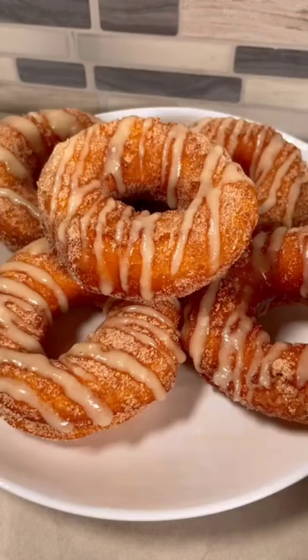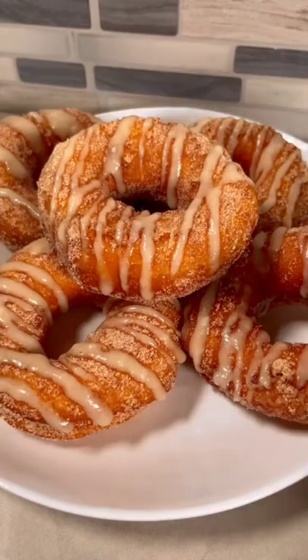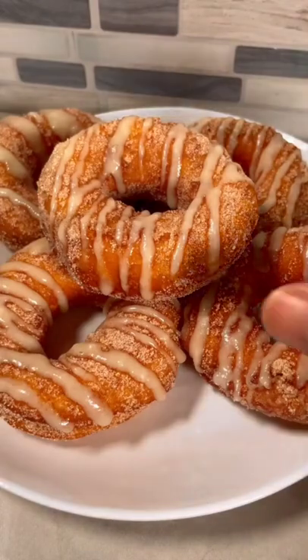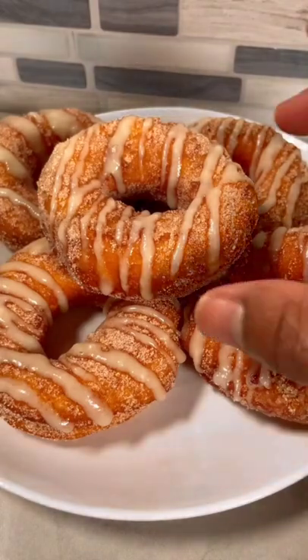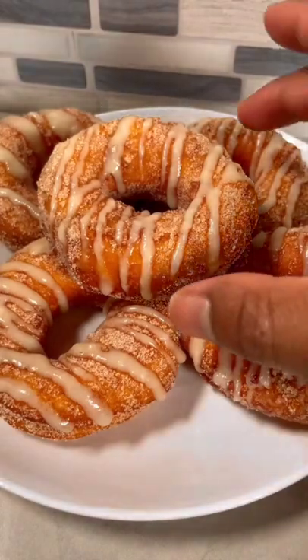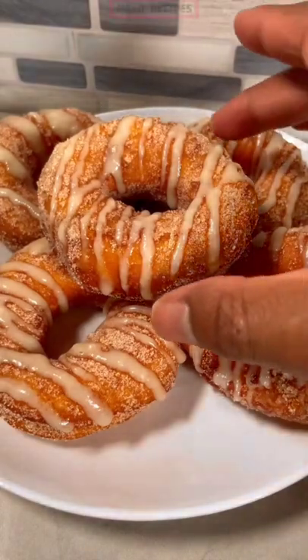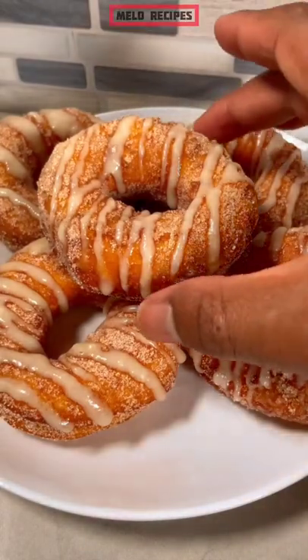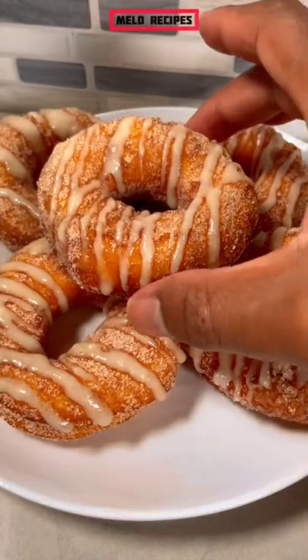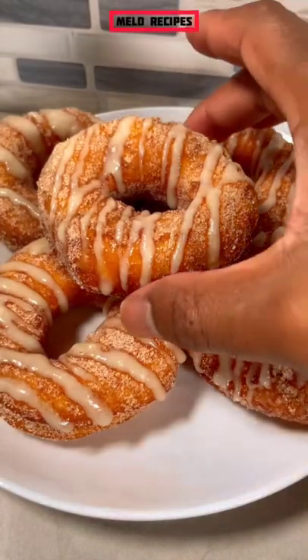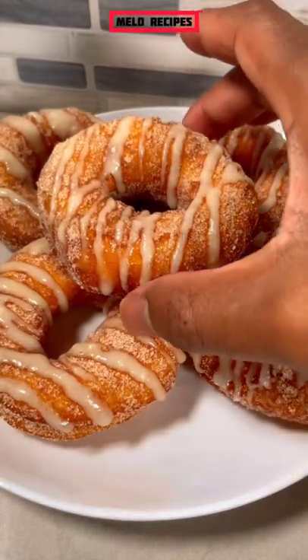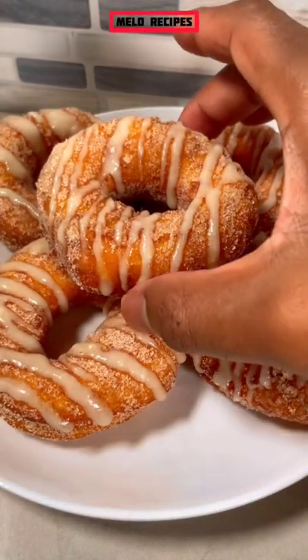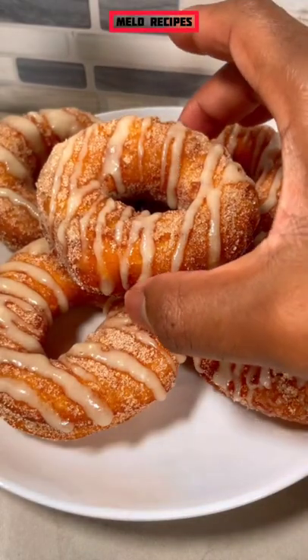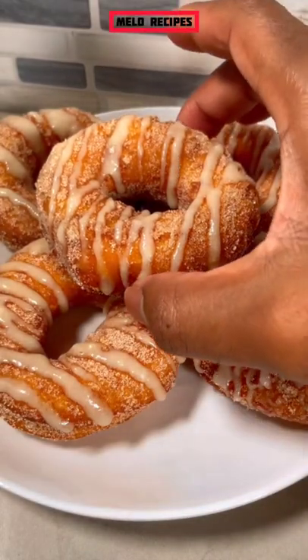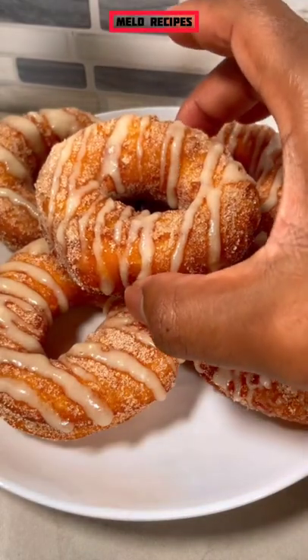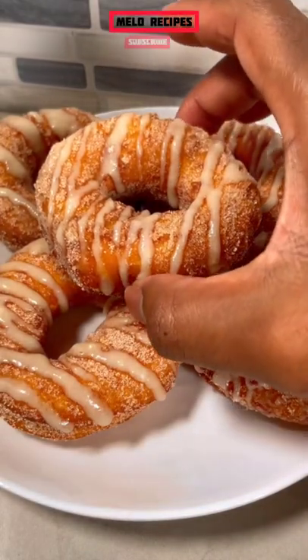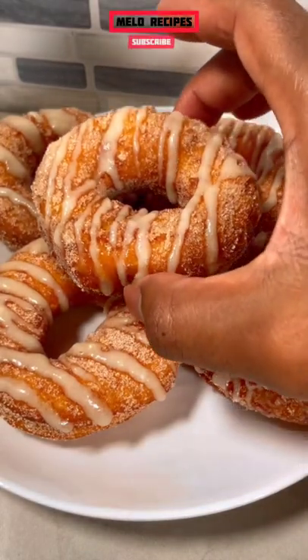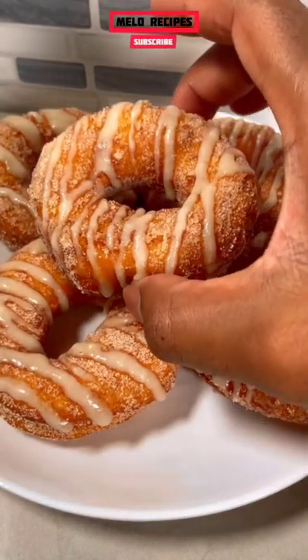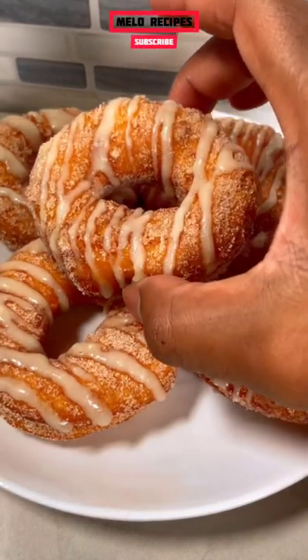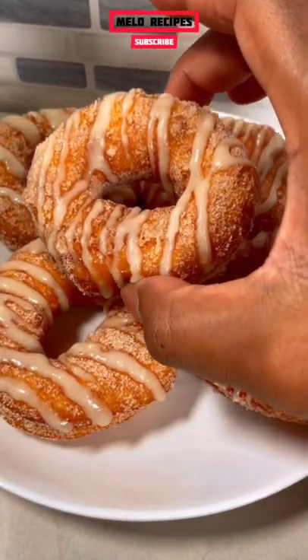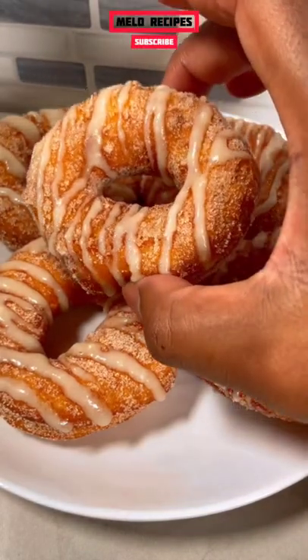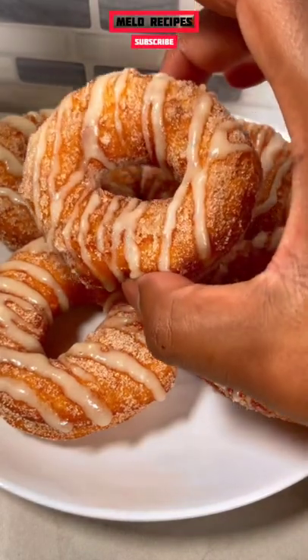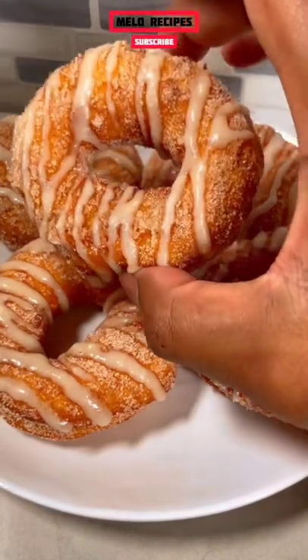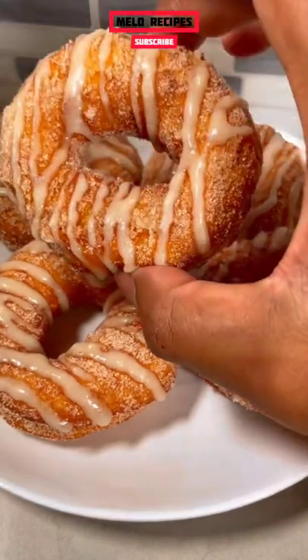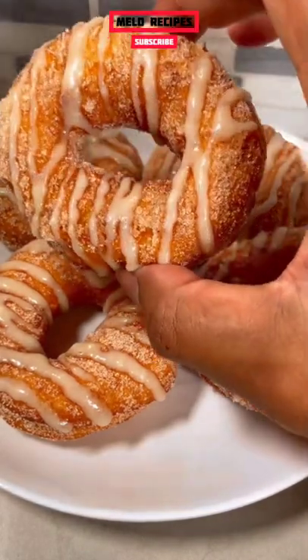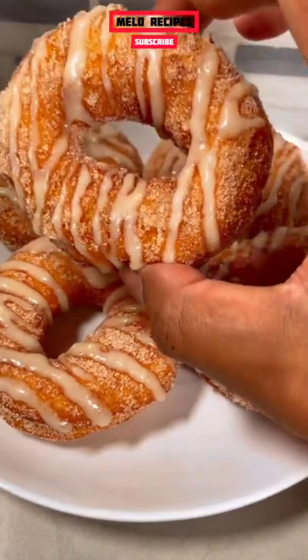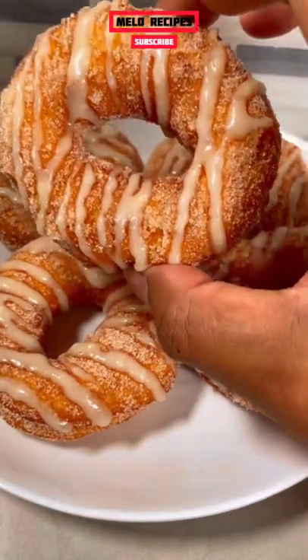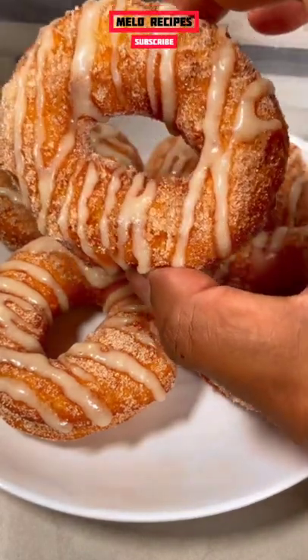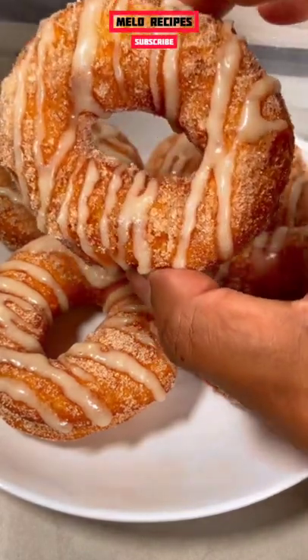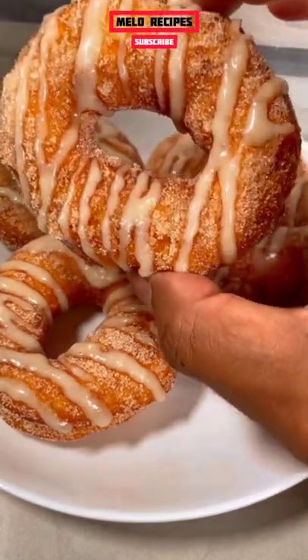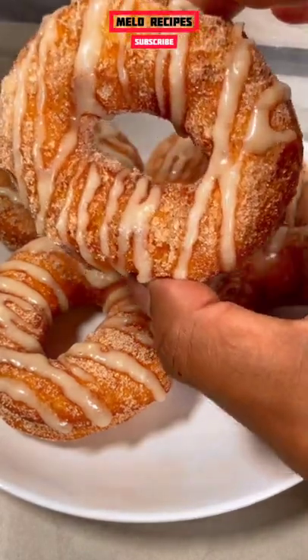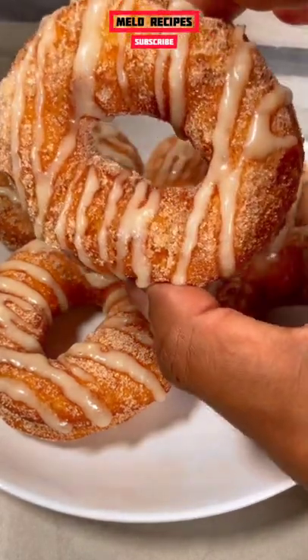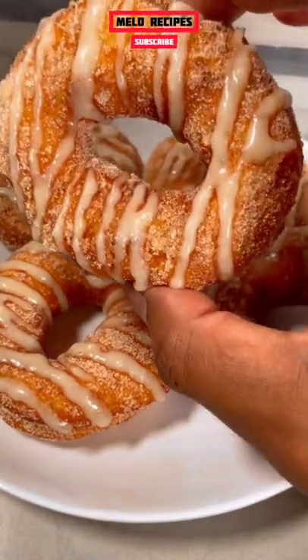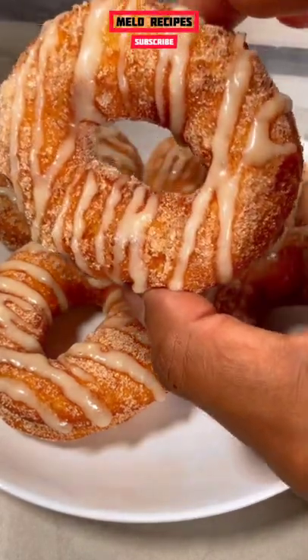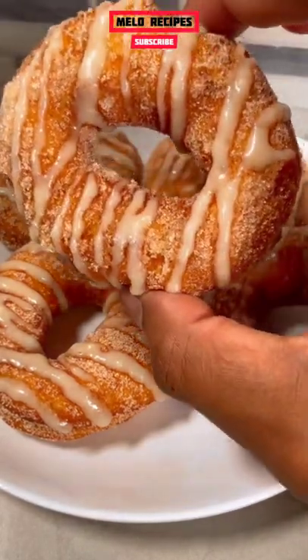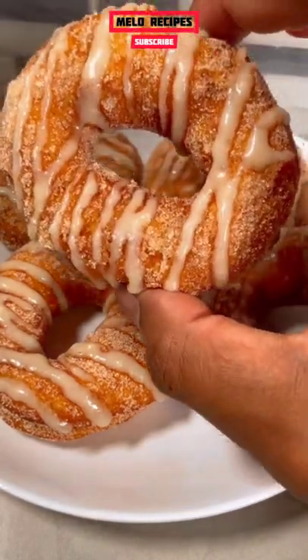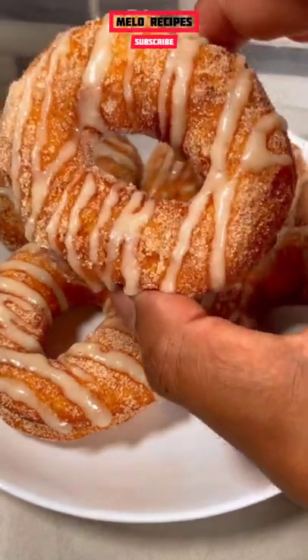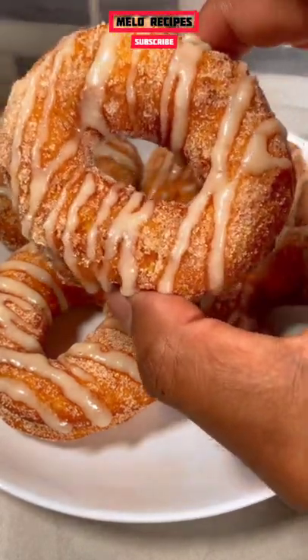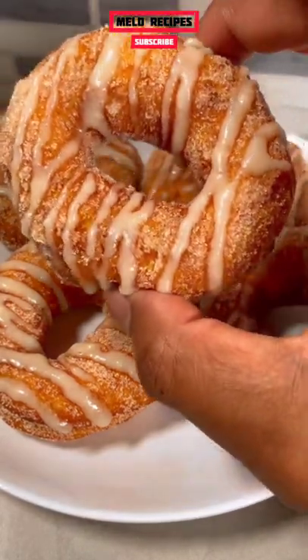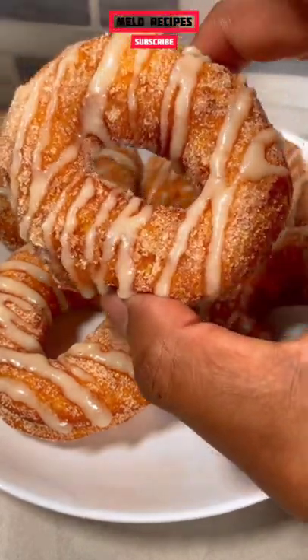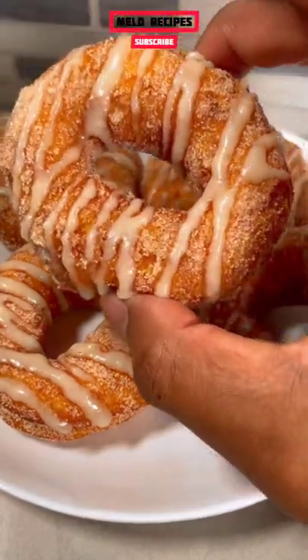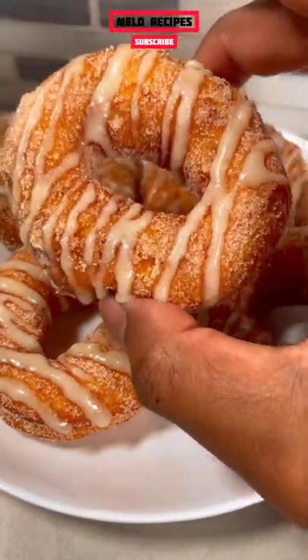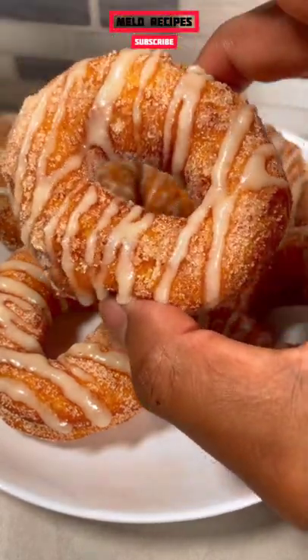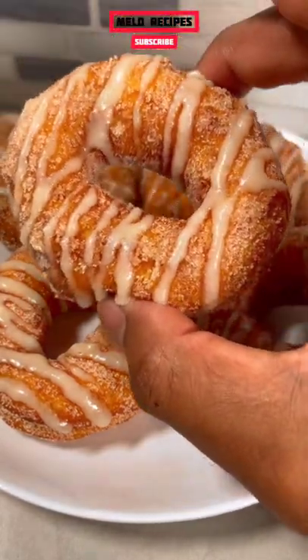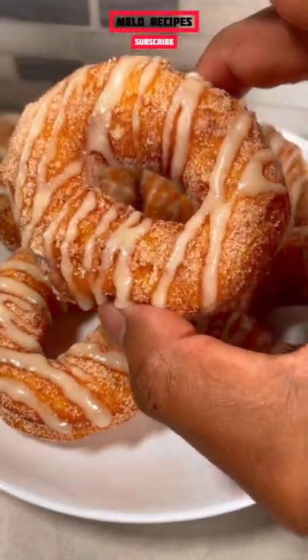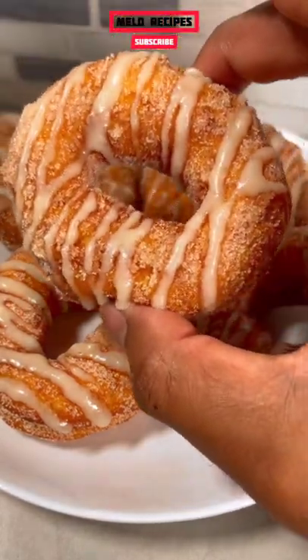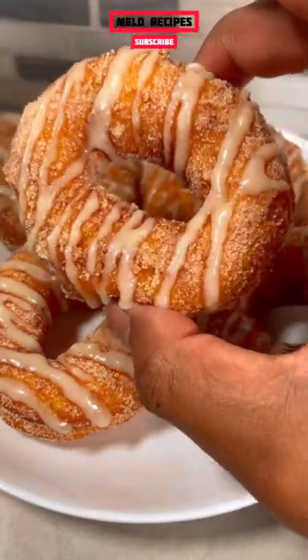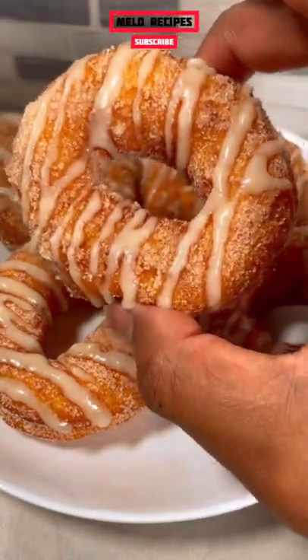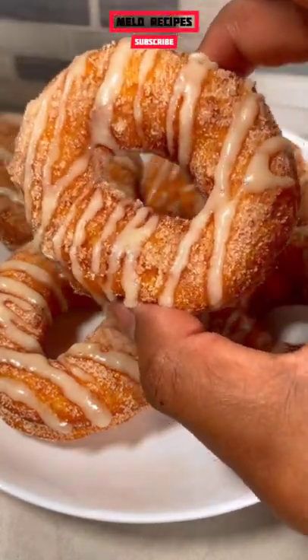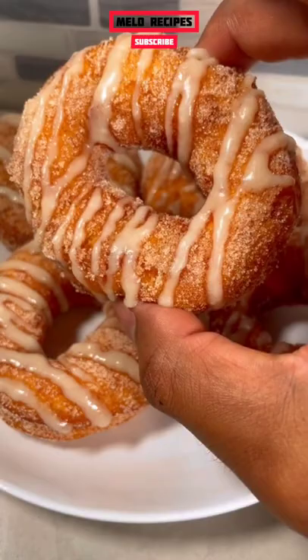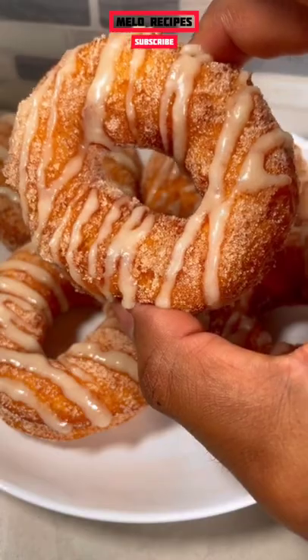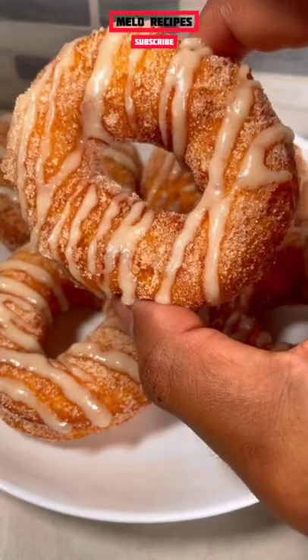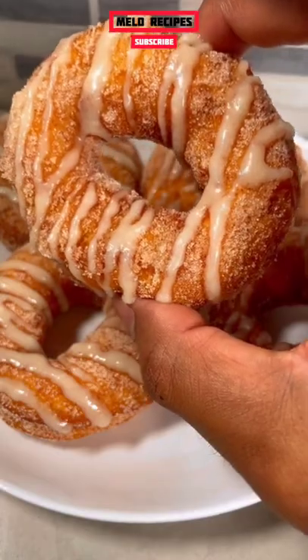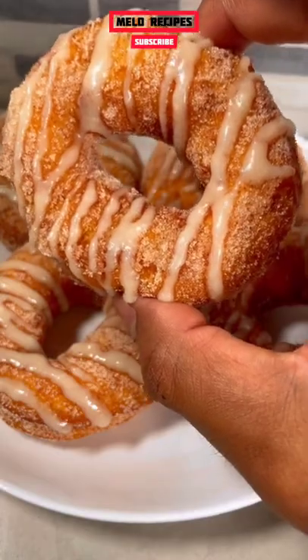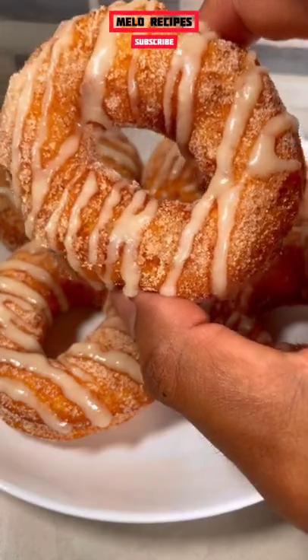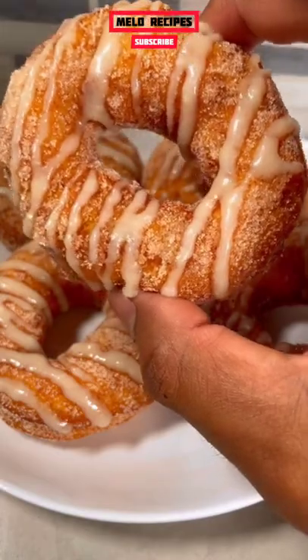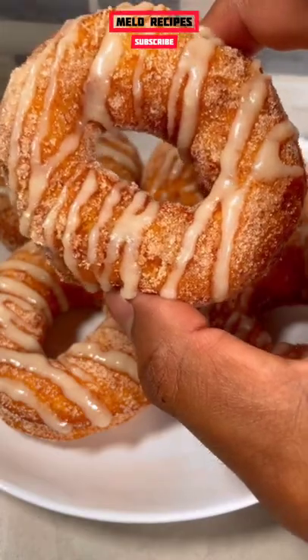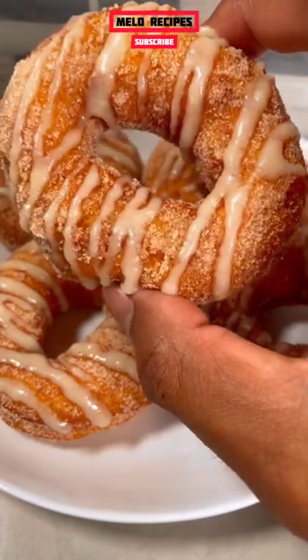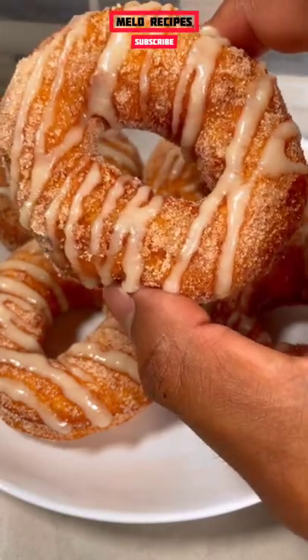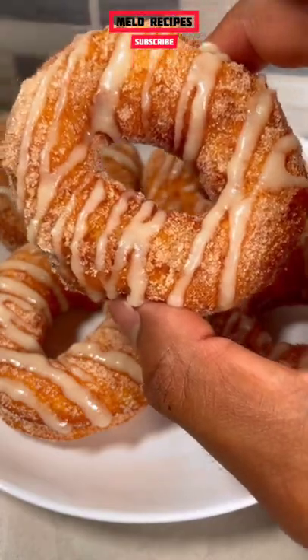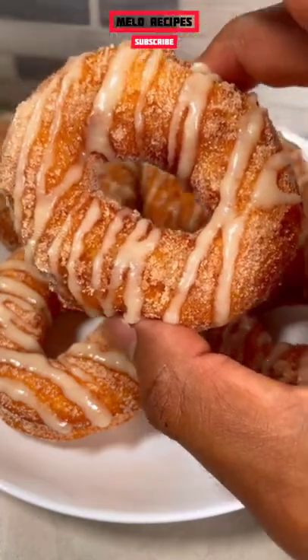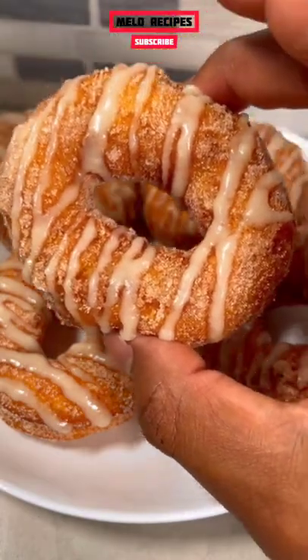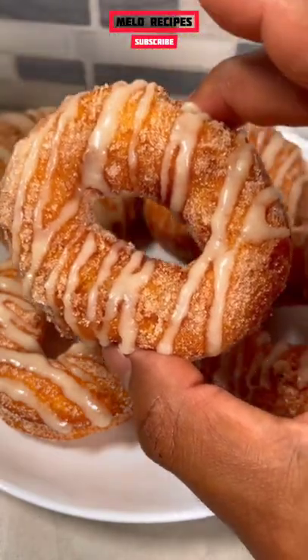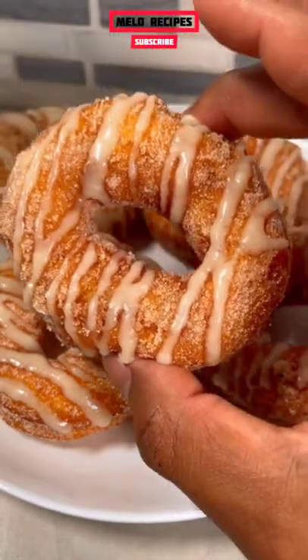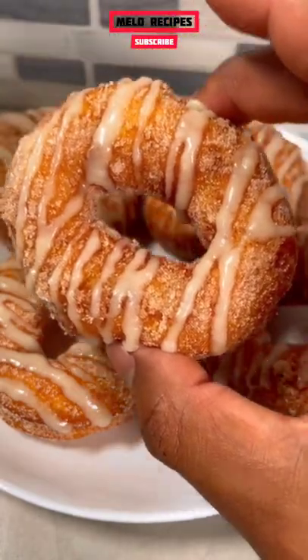We're making churro doughnuts with a cream cheese frosting glaze. Let's get to it.